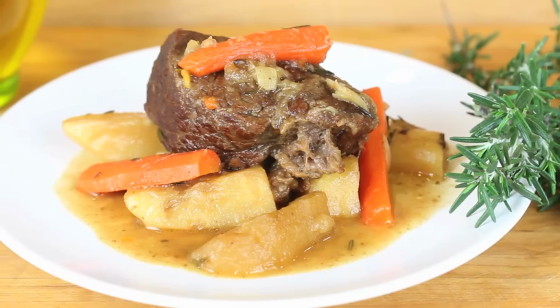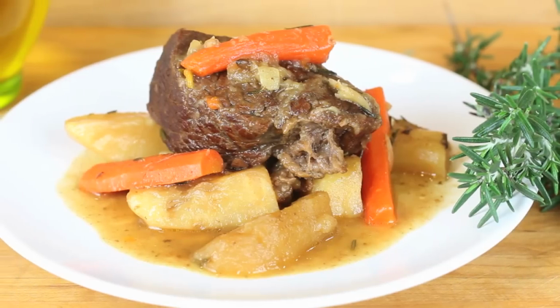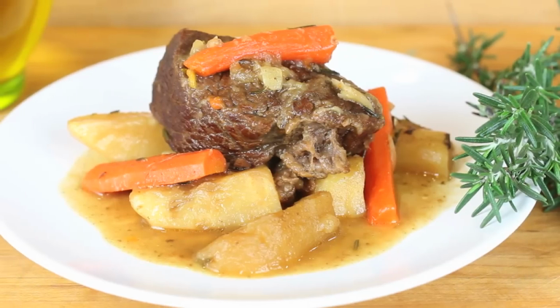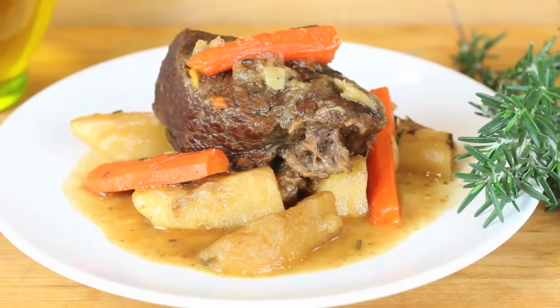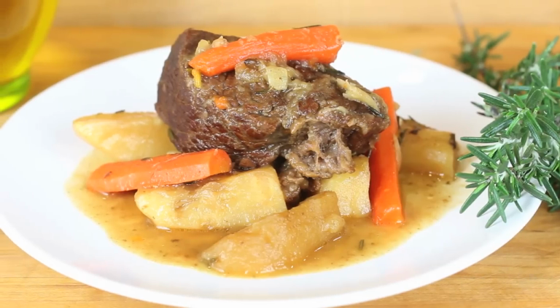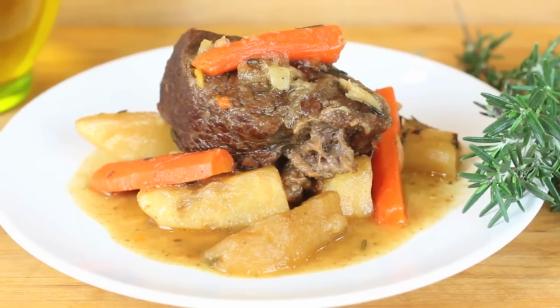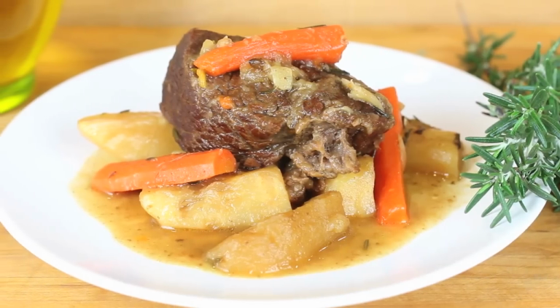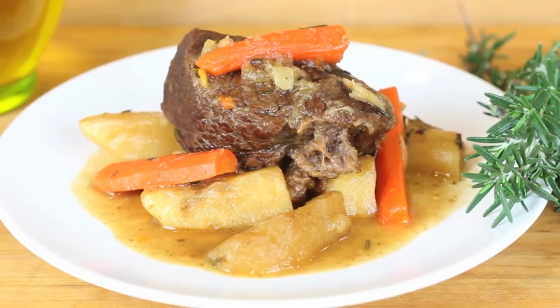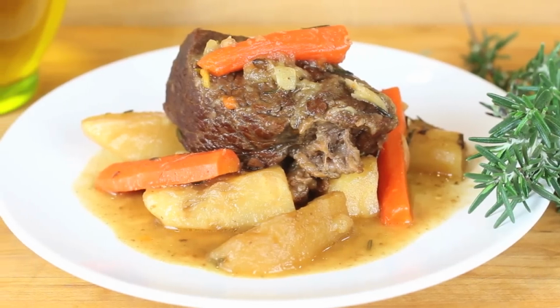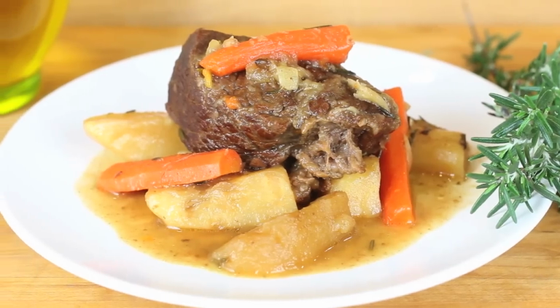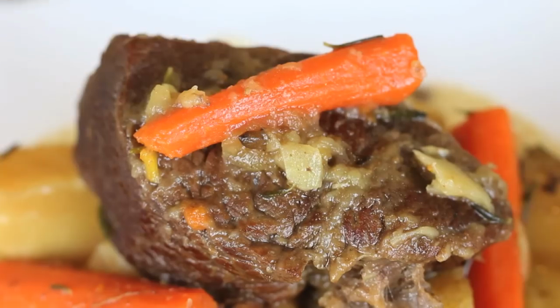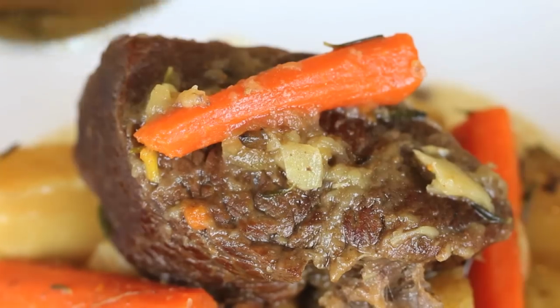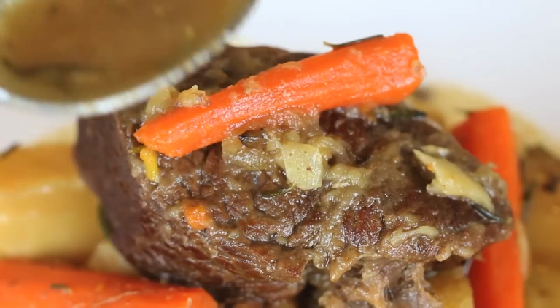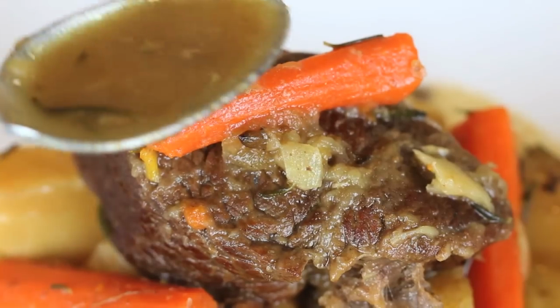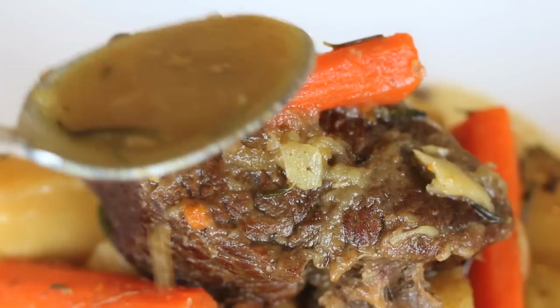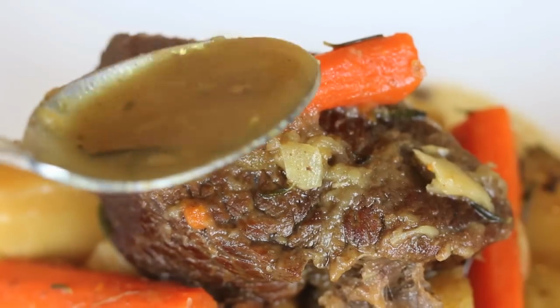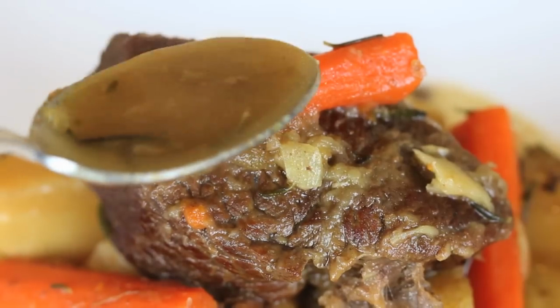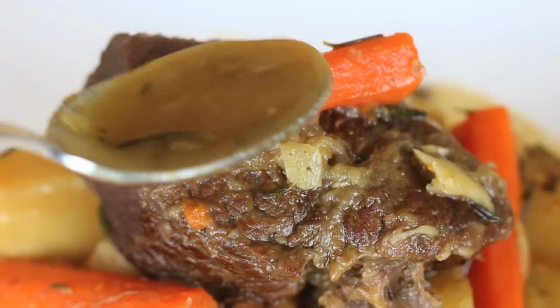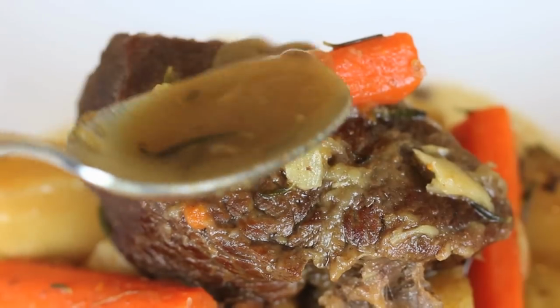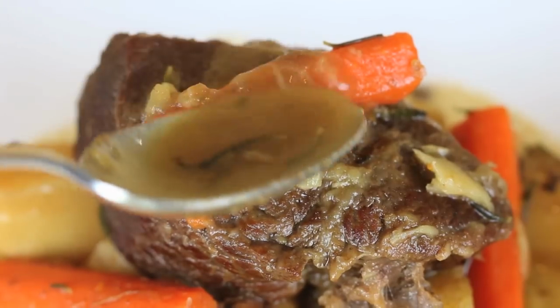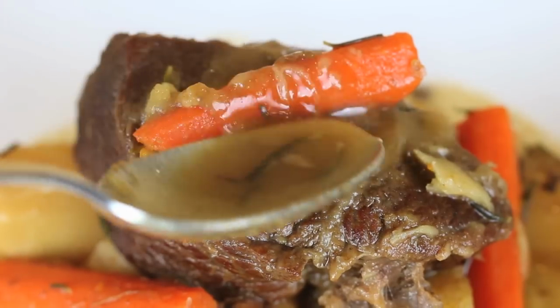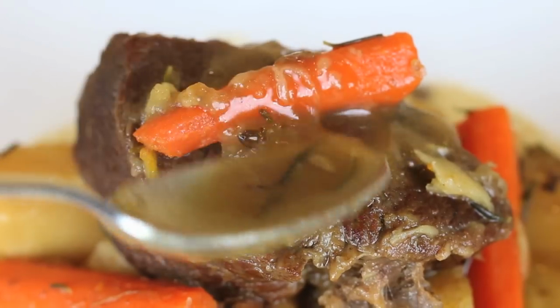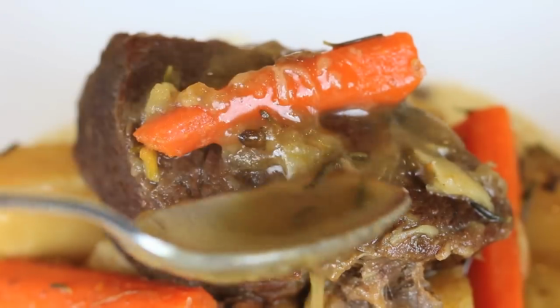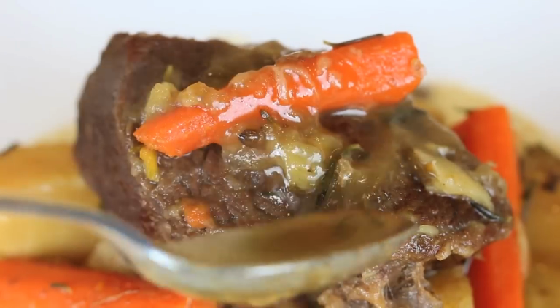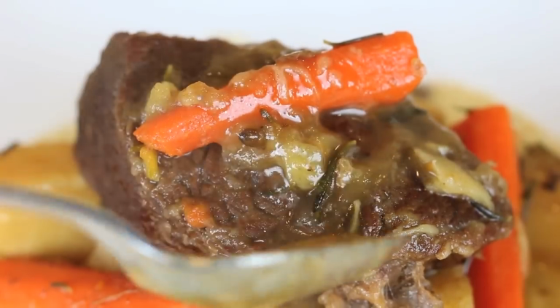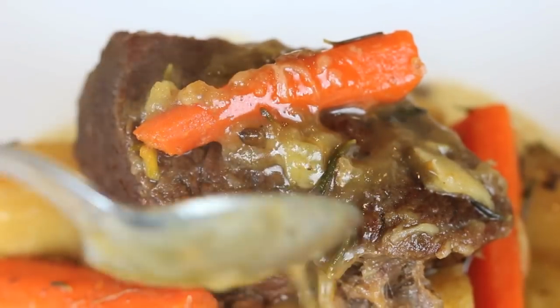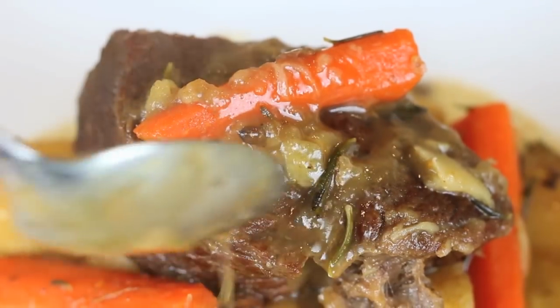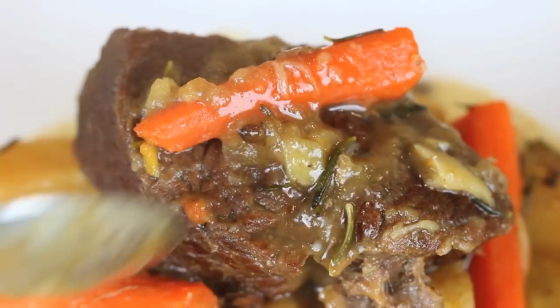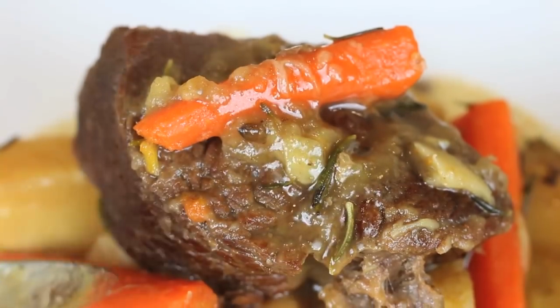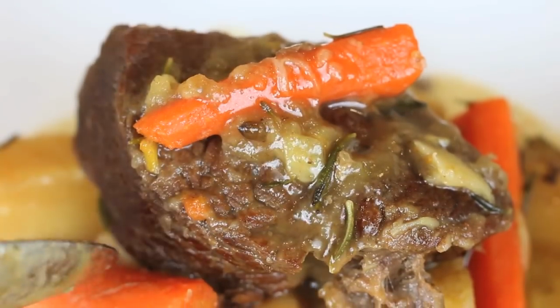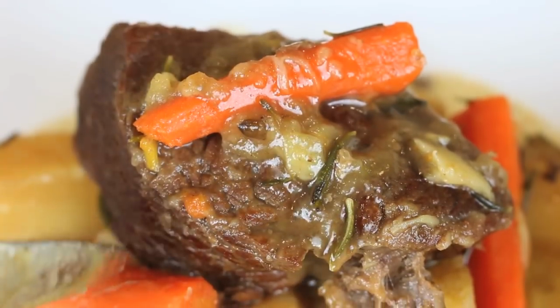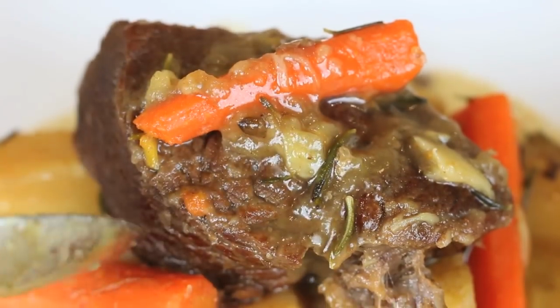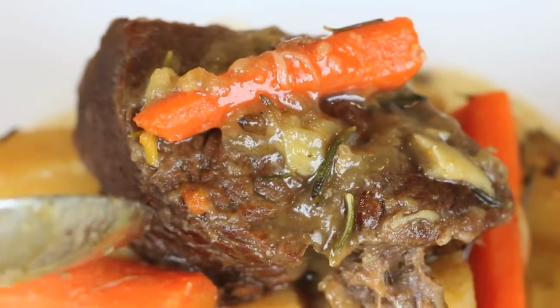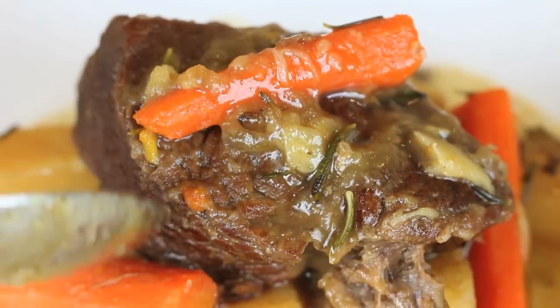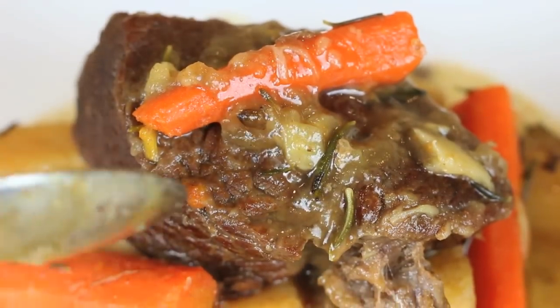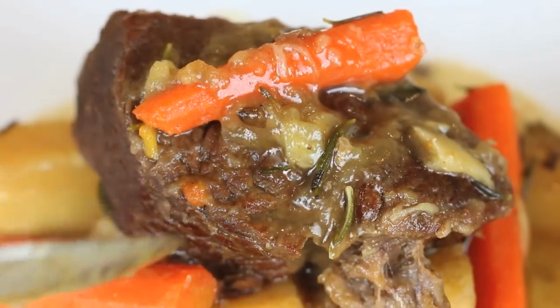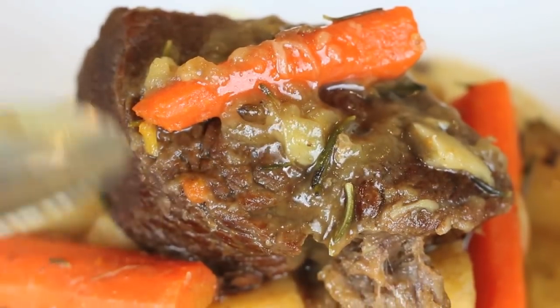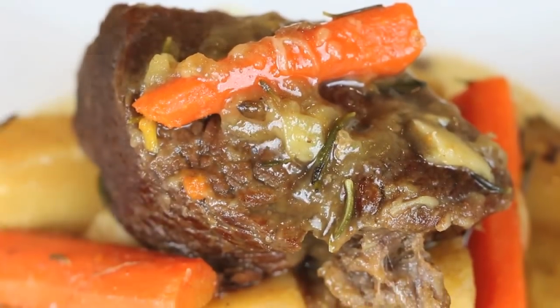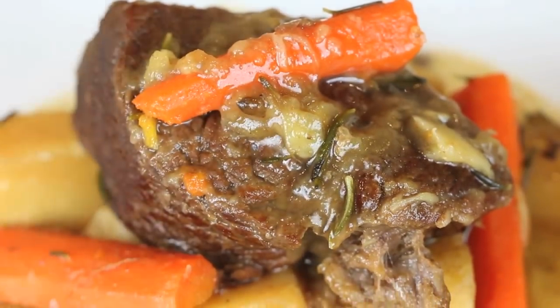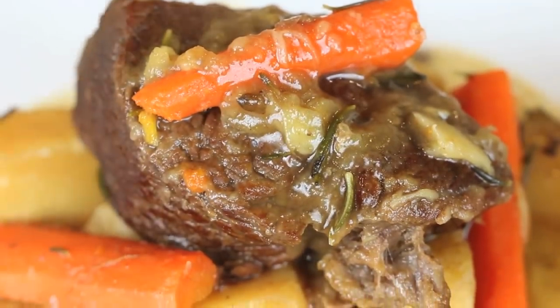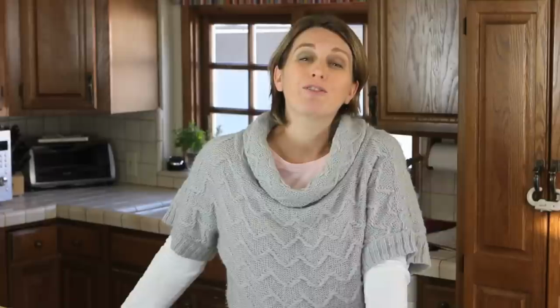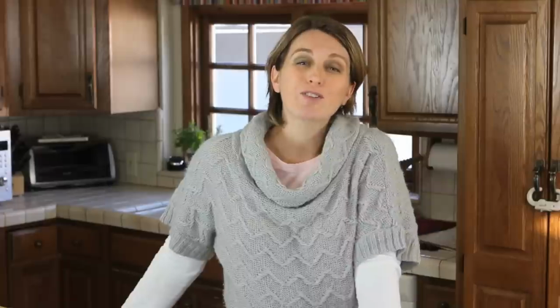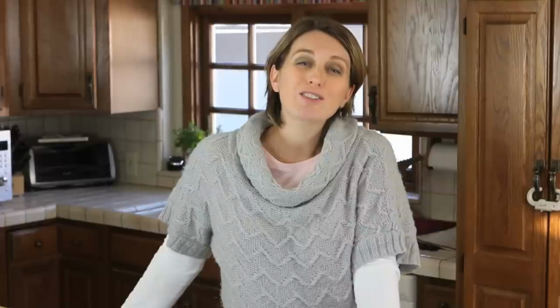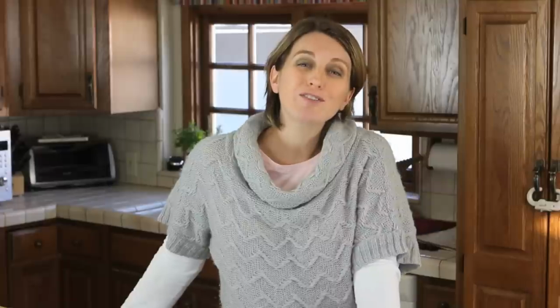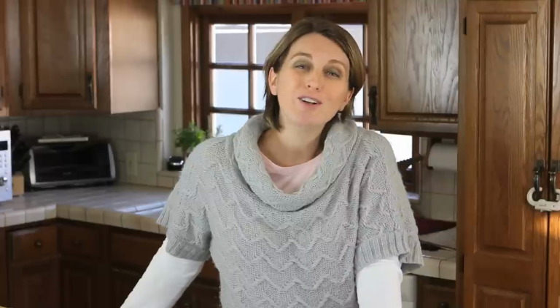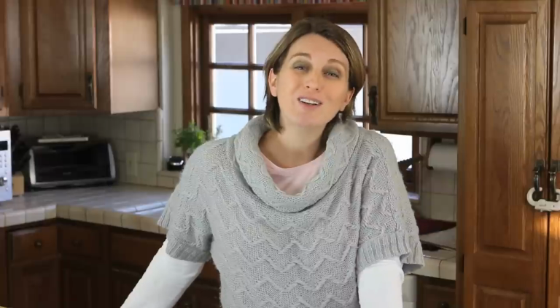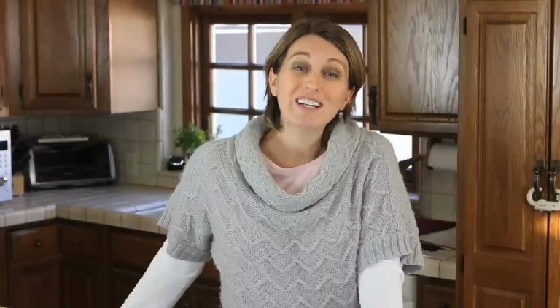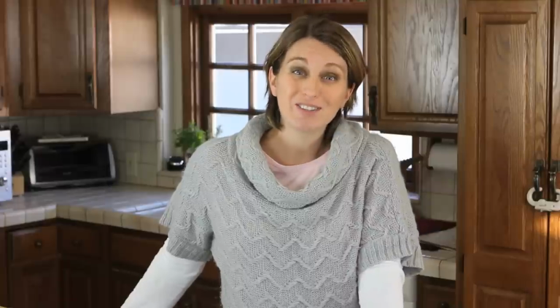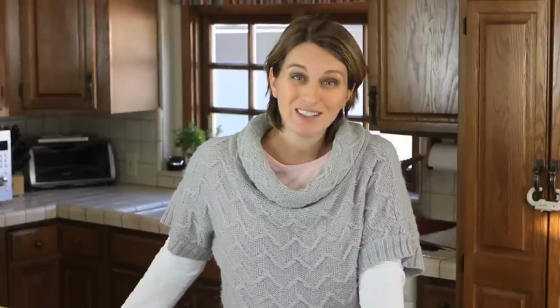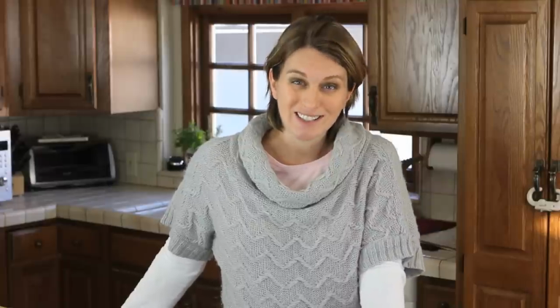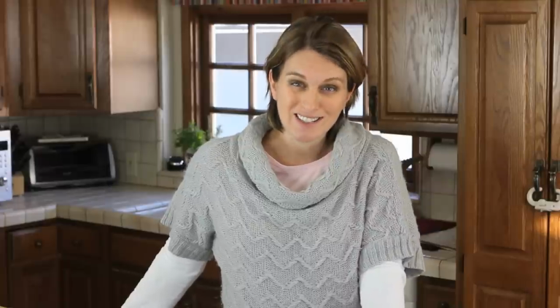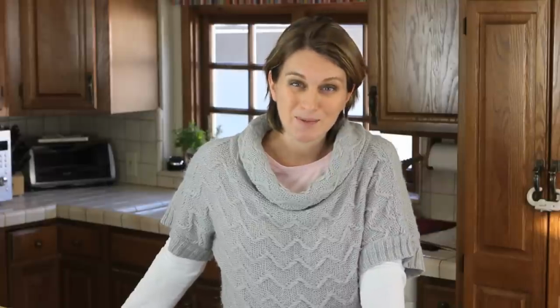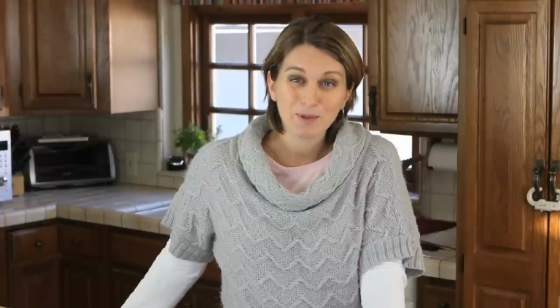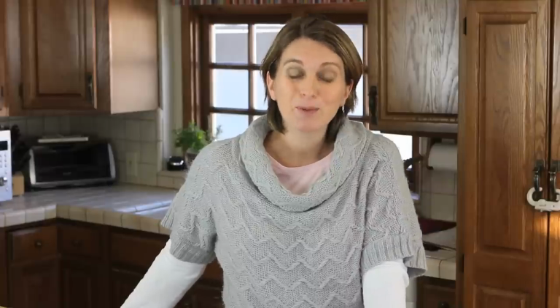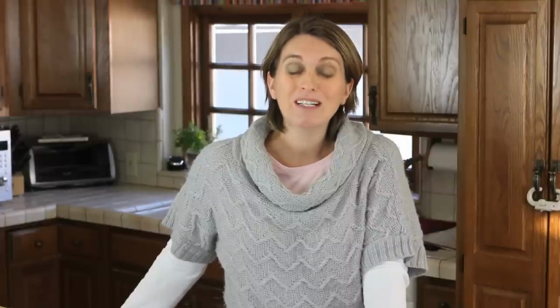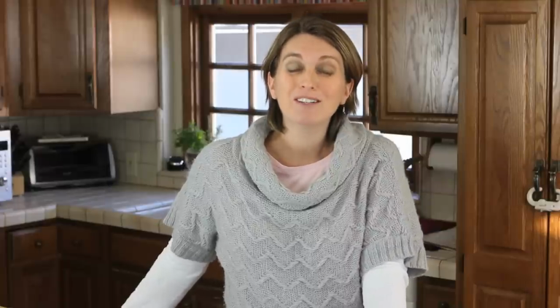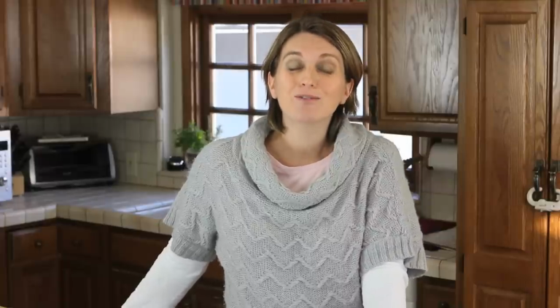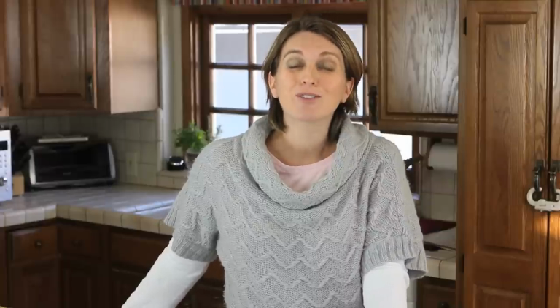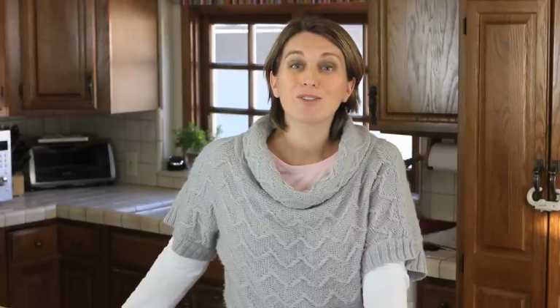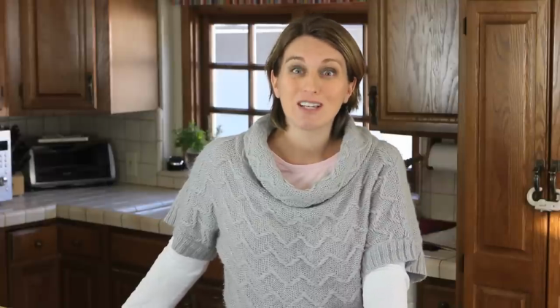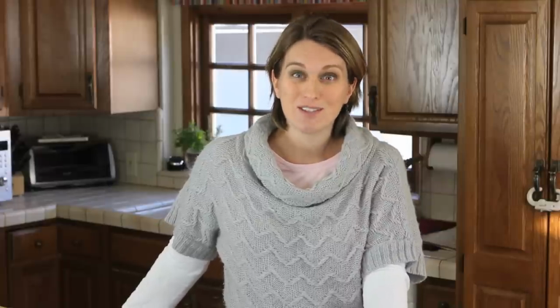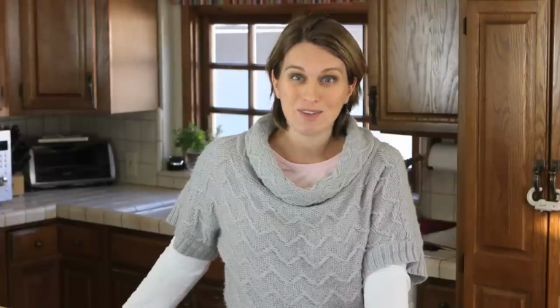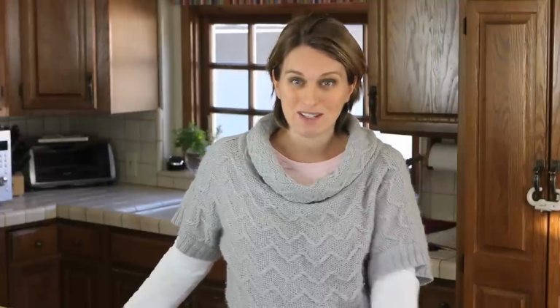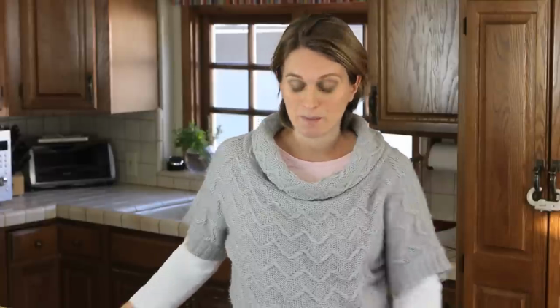Very yummy, very healthy and super duper easy to prepare, trust me. First of all, let's go over the ingredients we need for today's recipe.